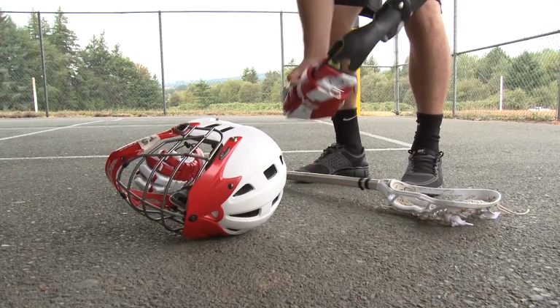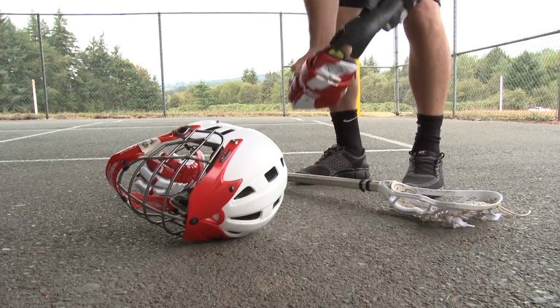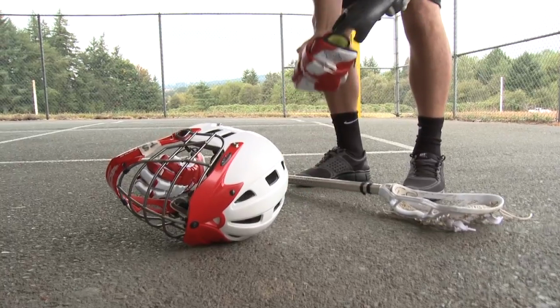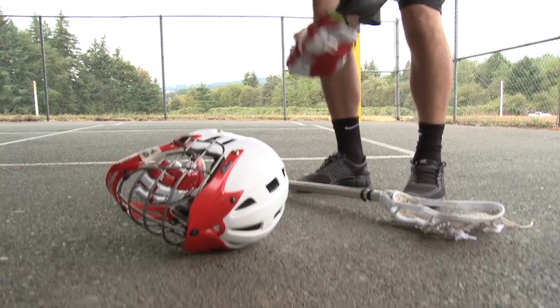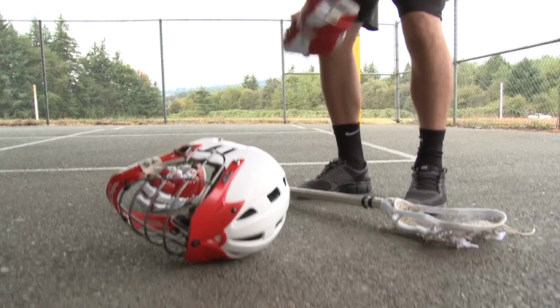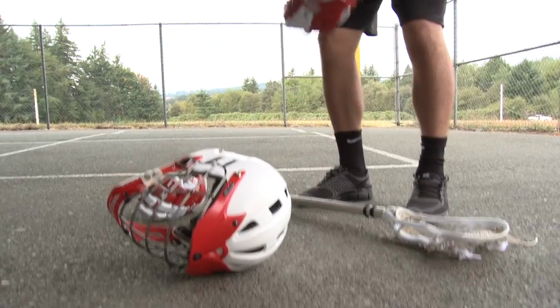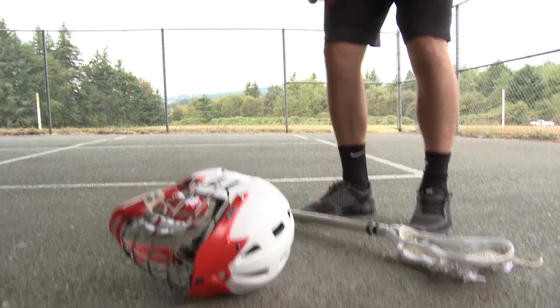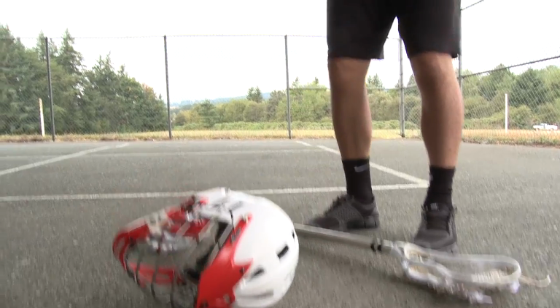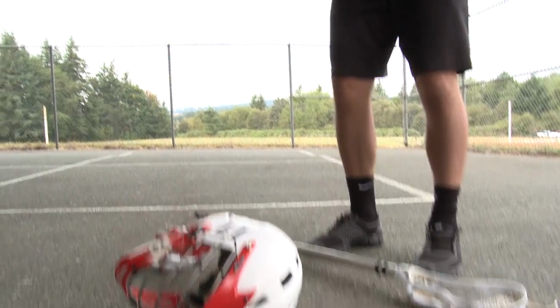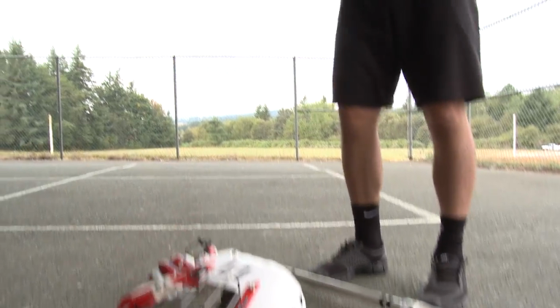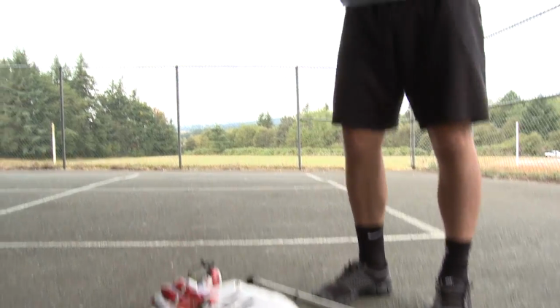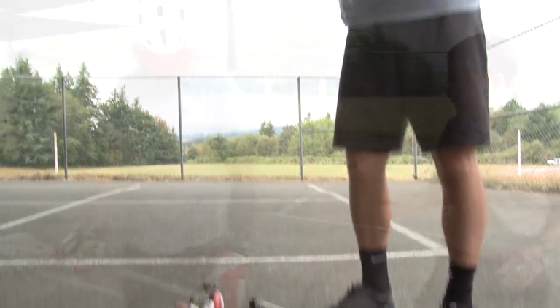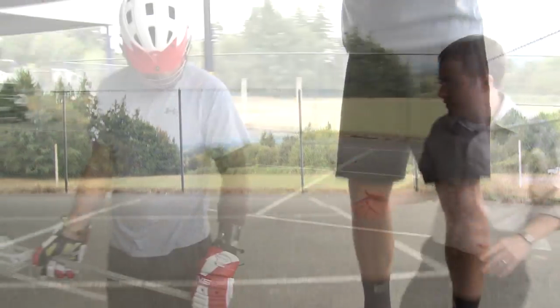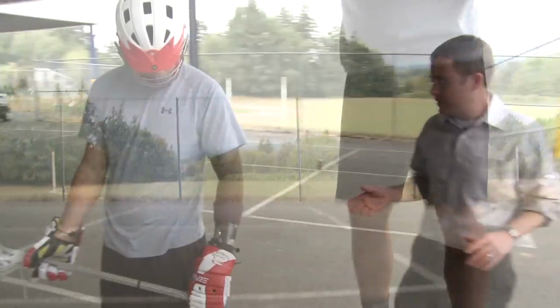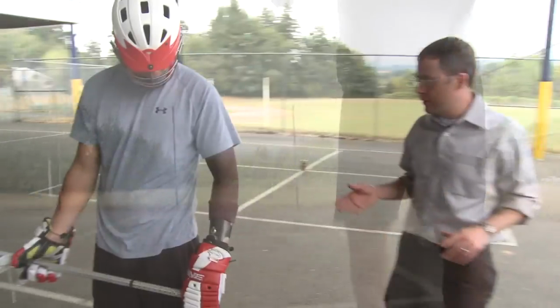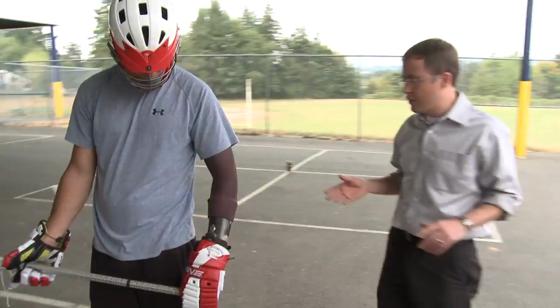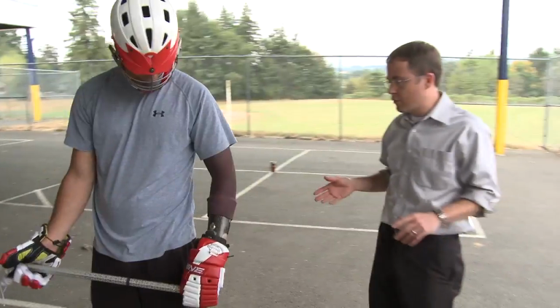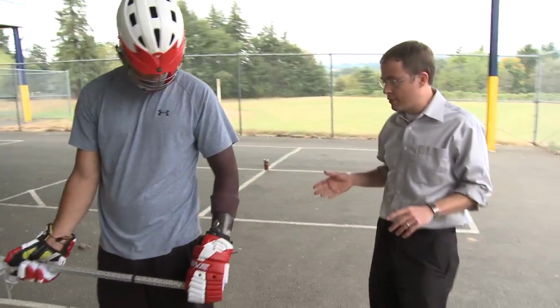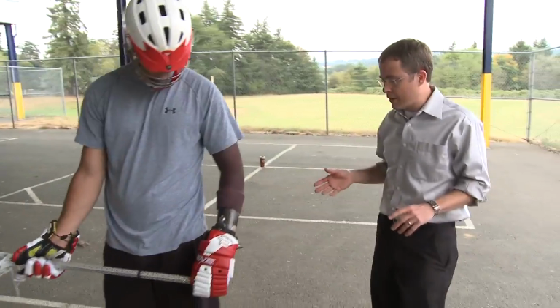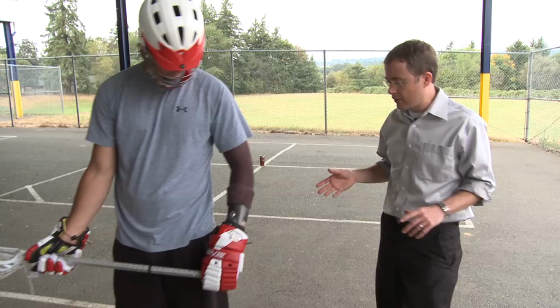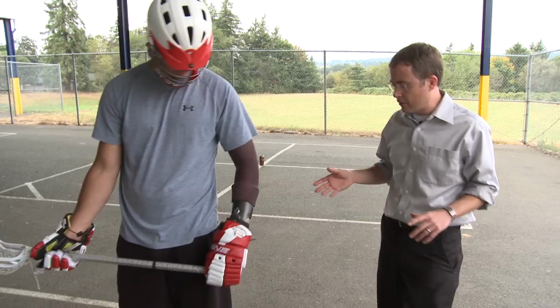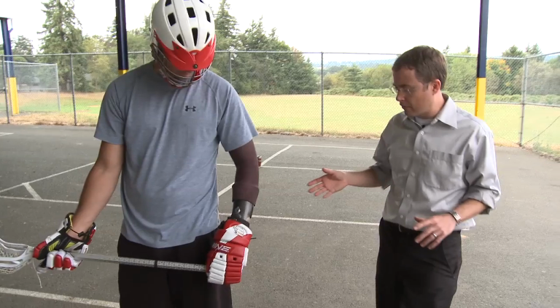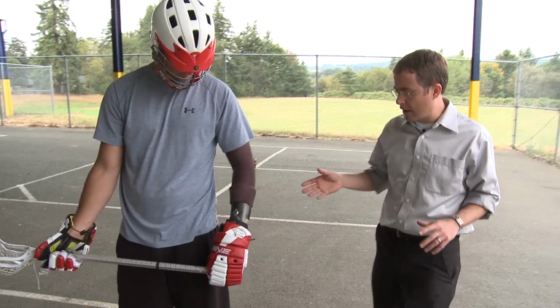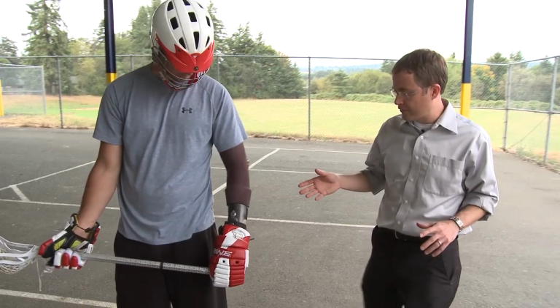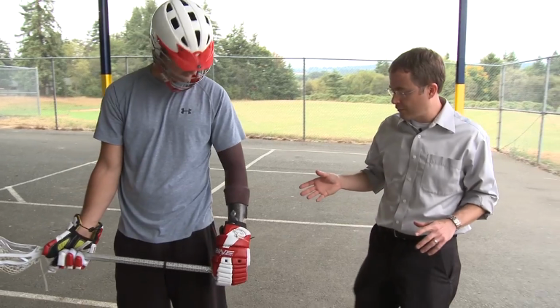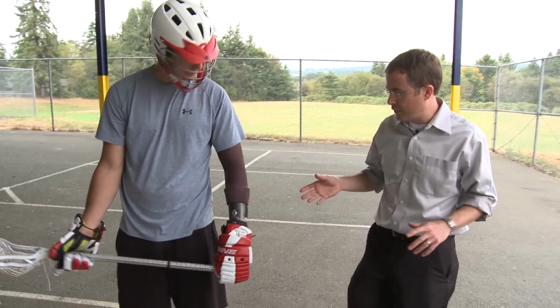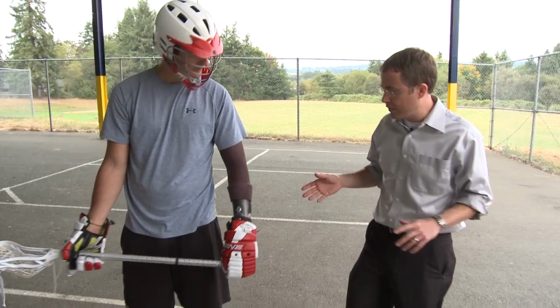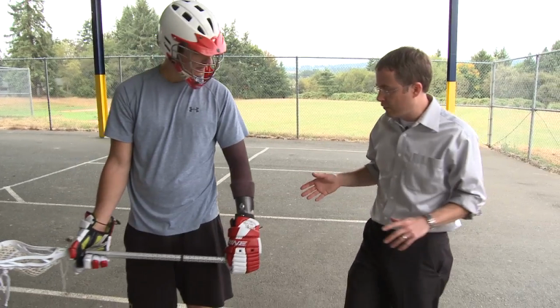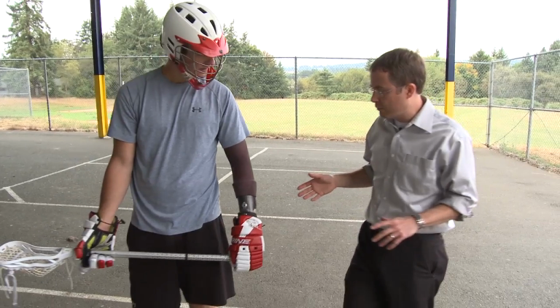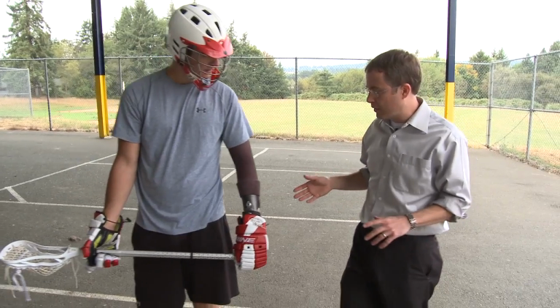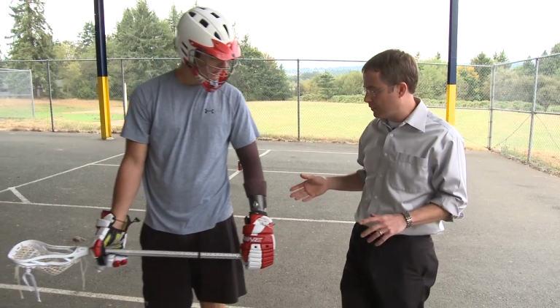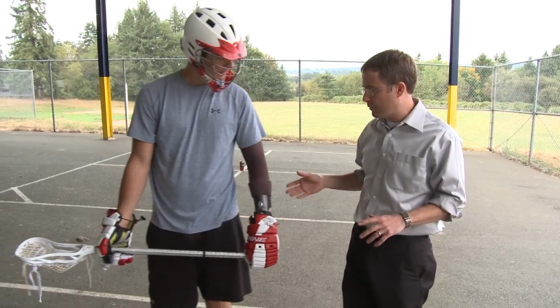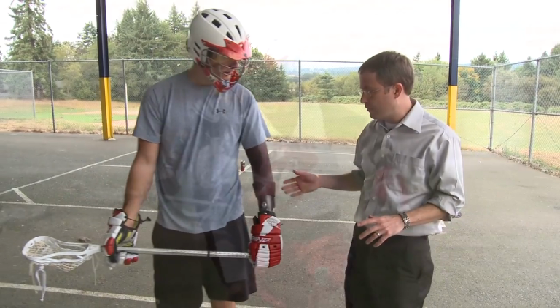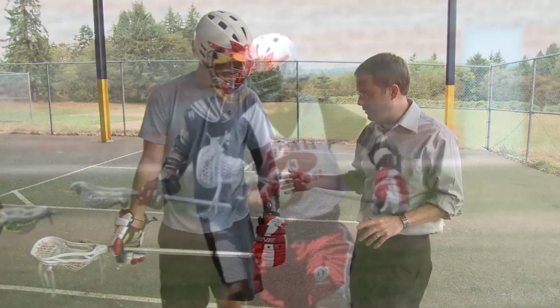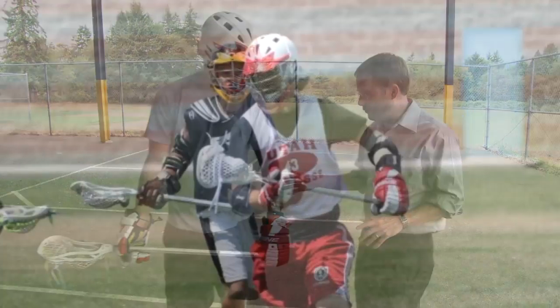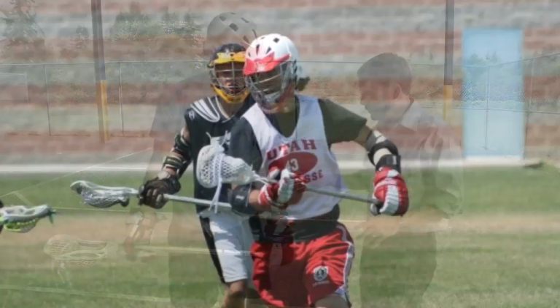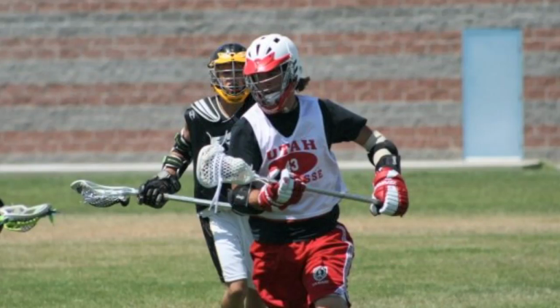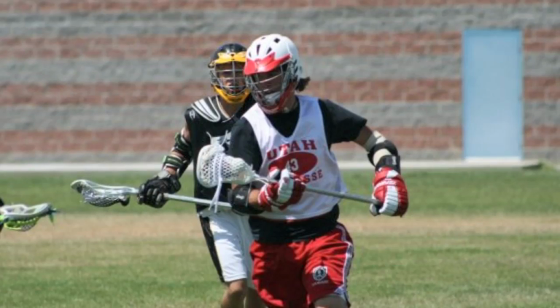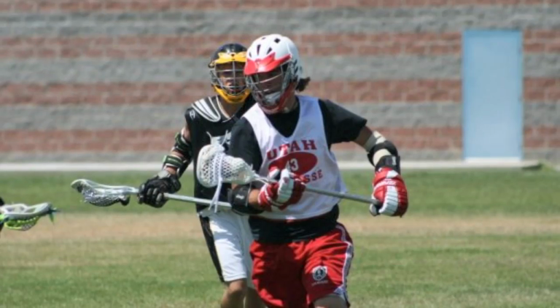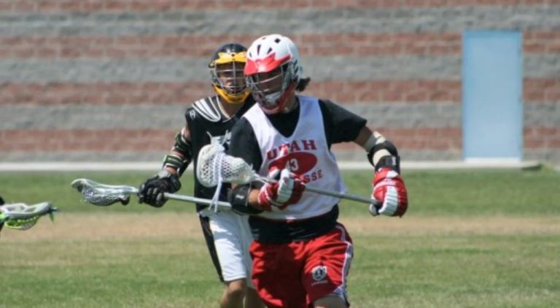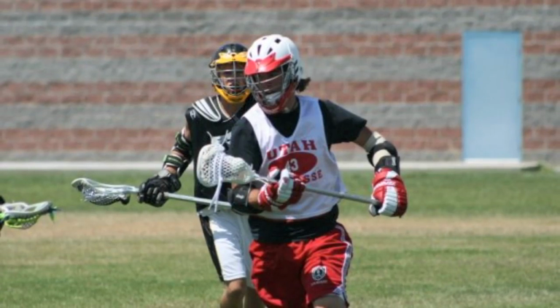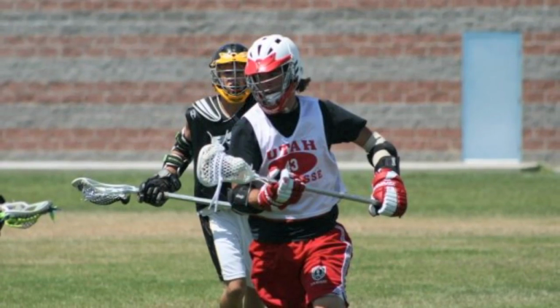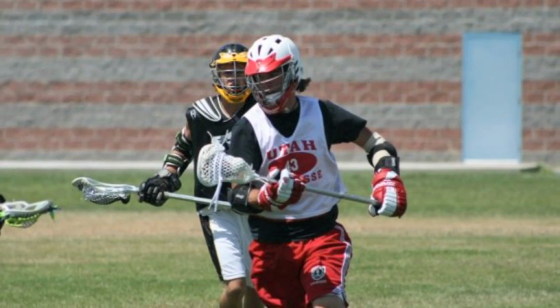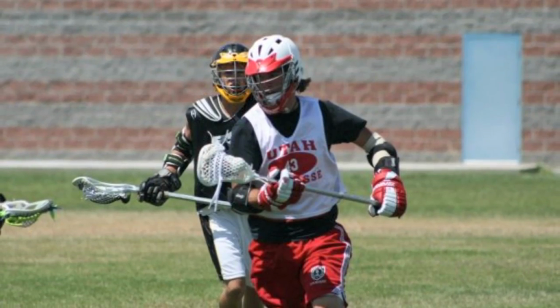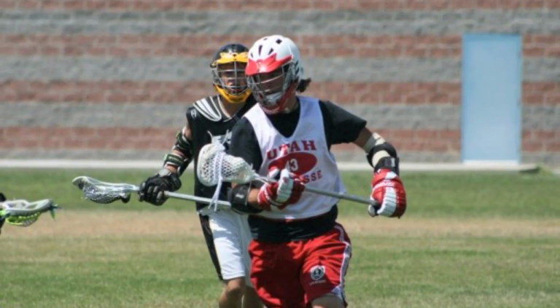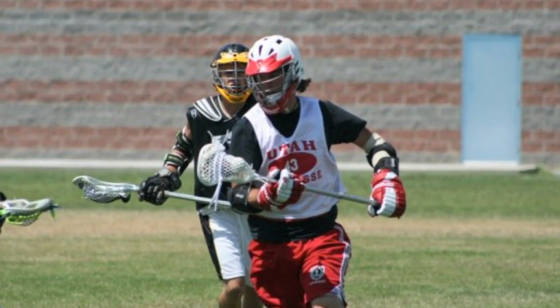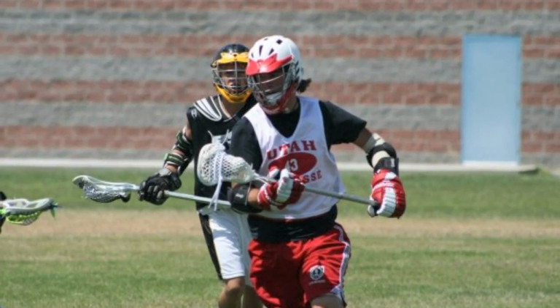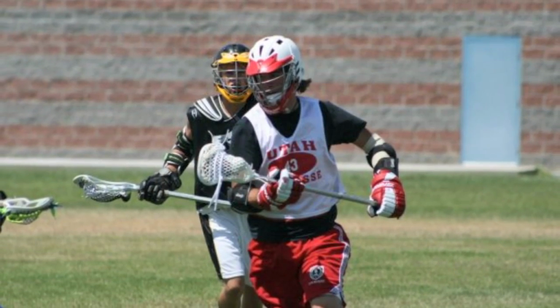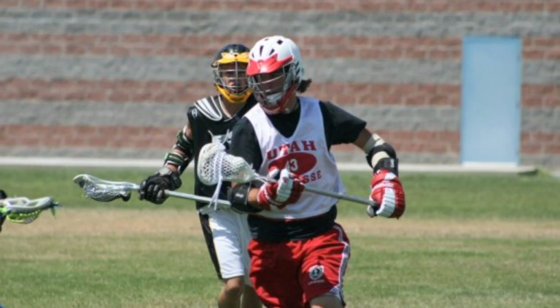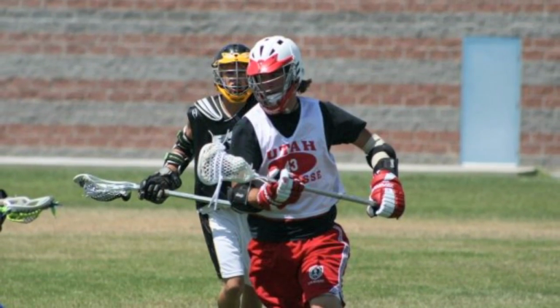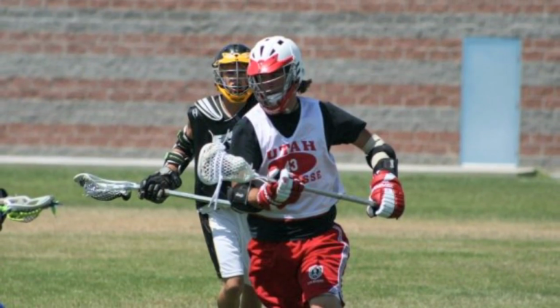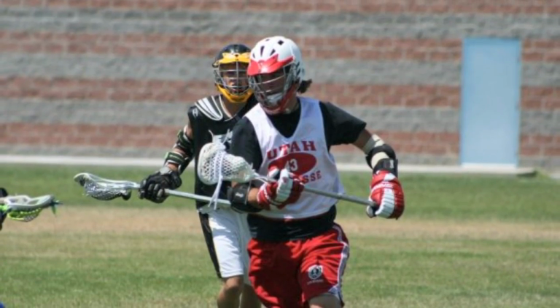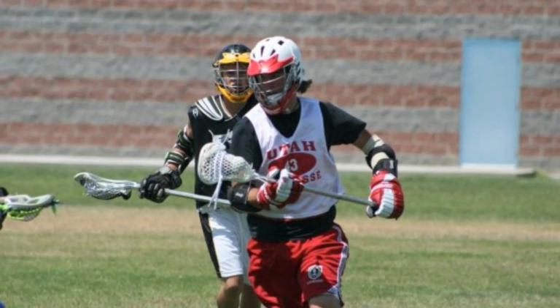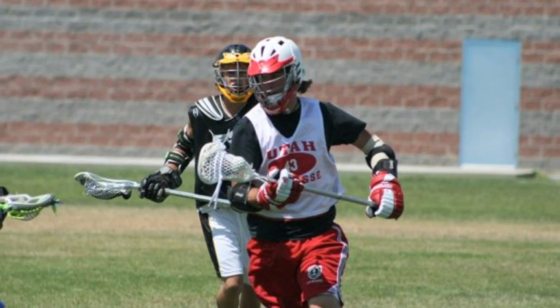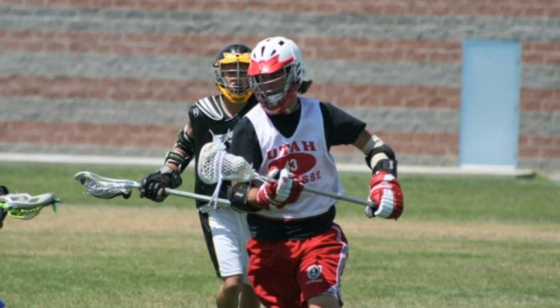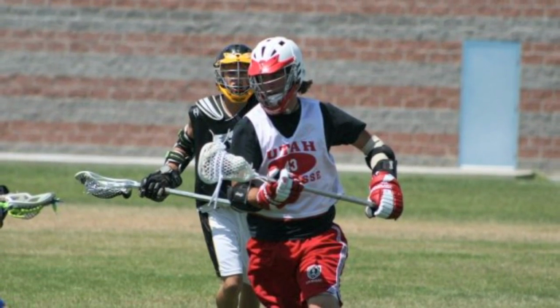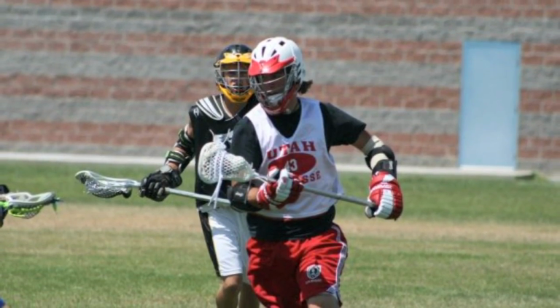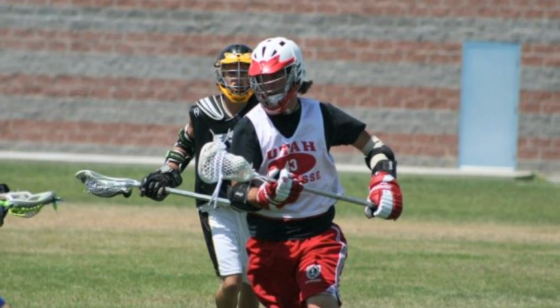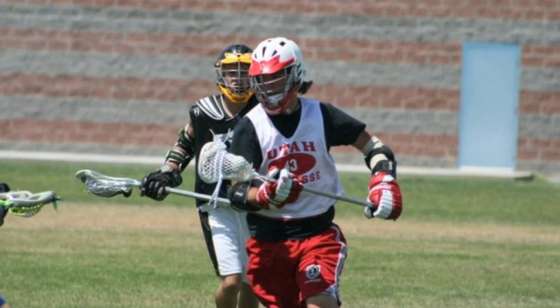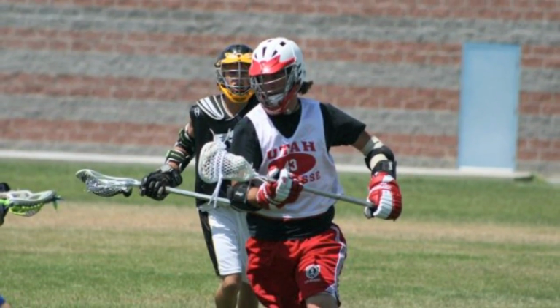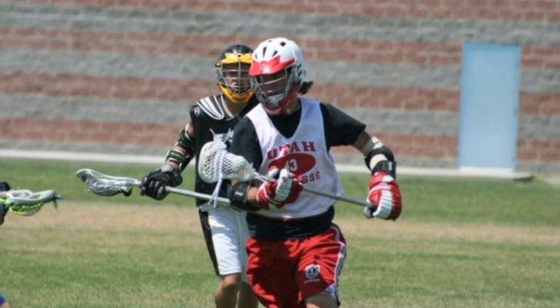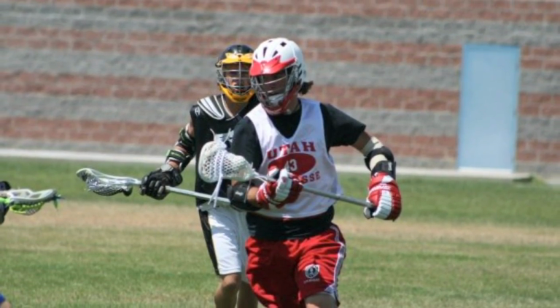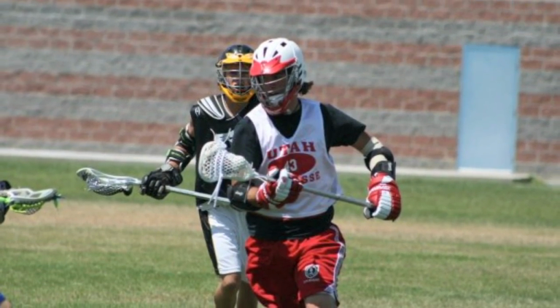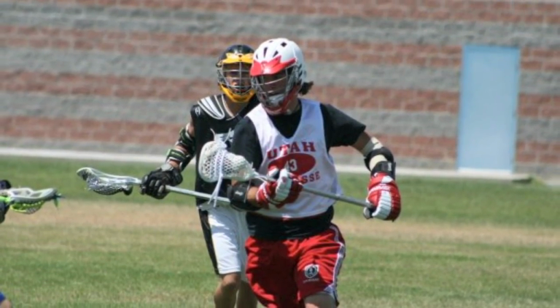The lacrosse prosthetic got me a long way with lacrosse. It even got me recruited to come play at the University of Utah to play lacrosse there.